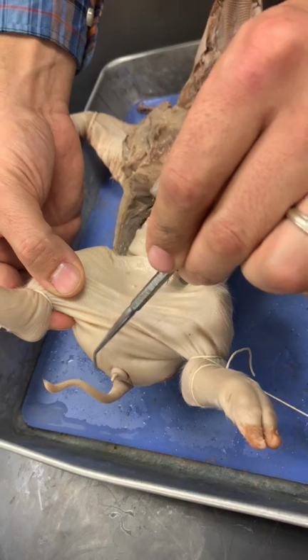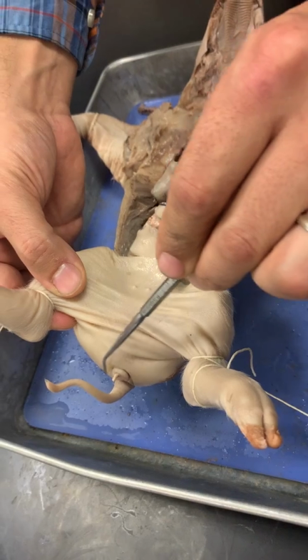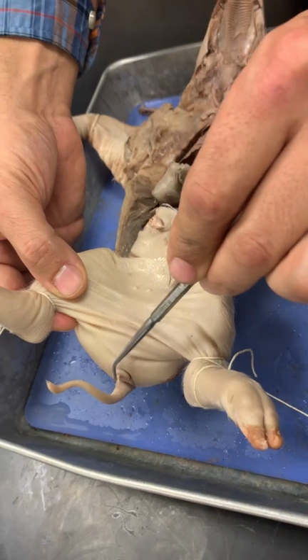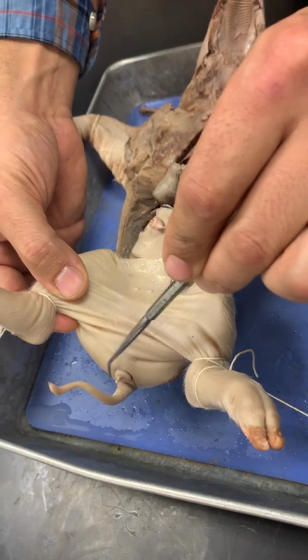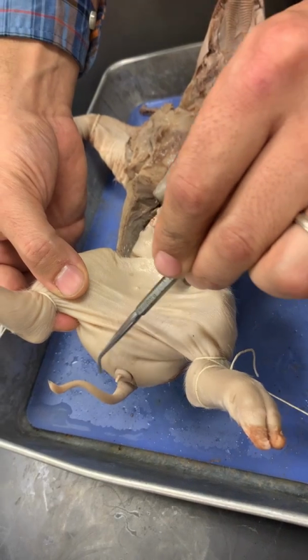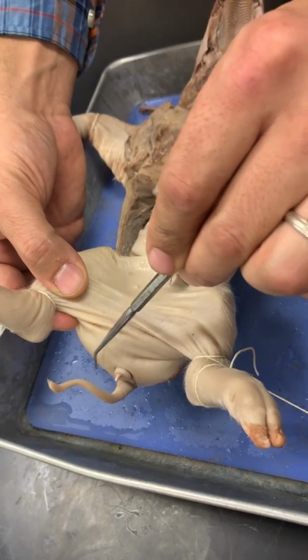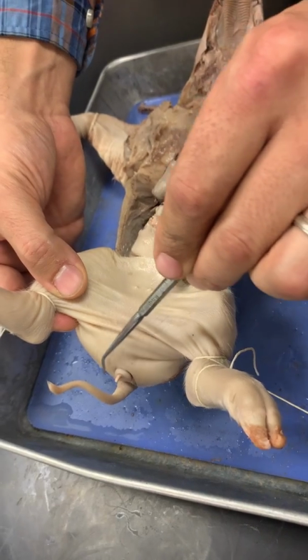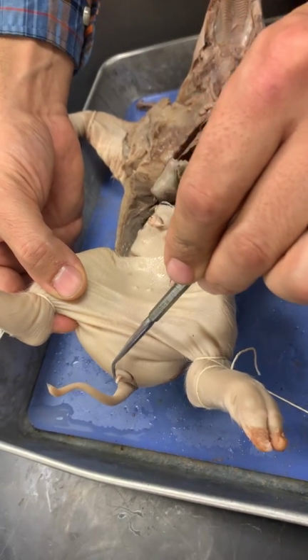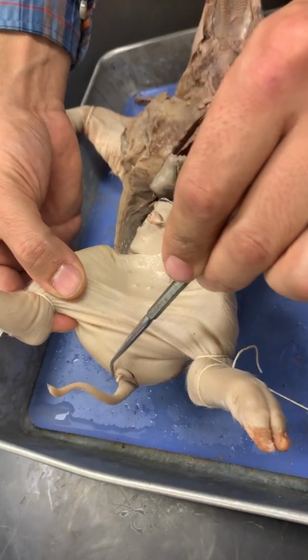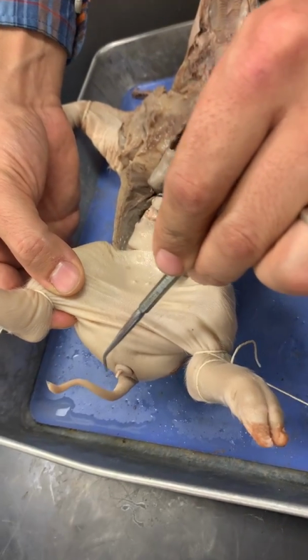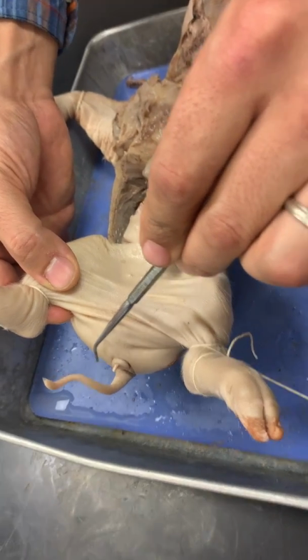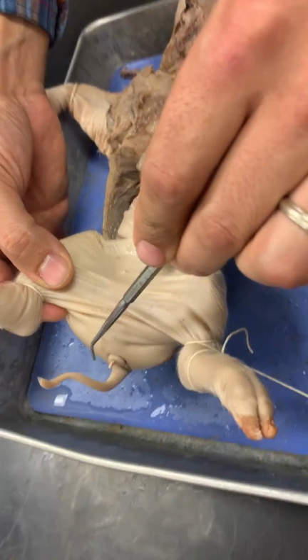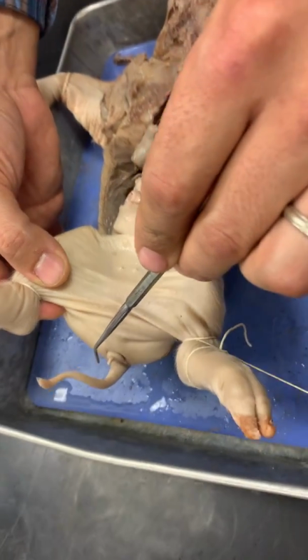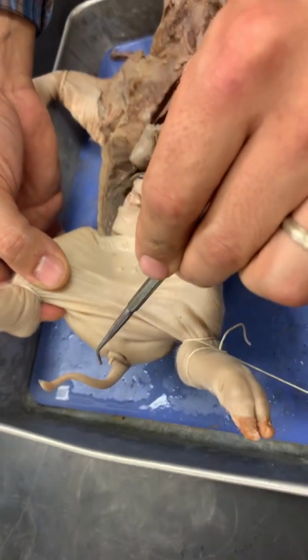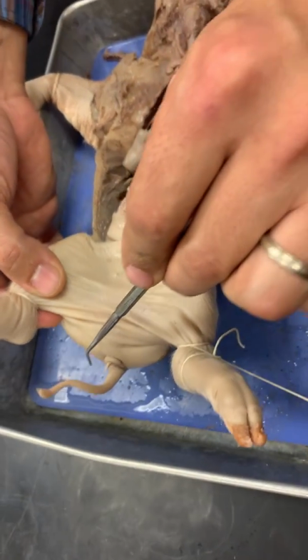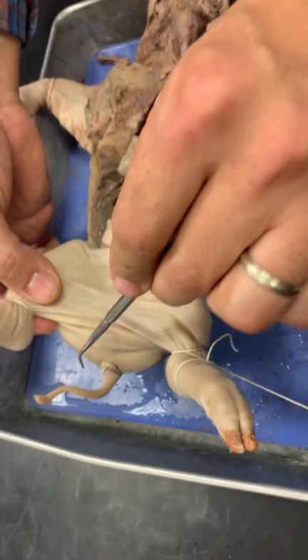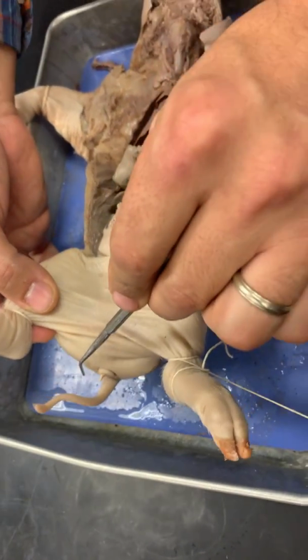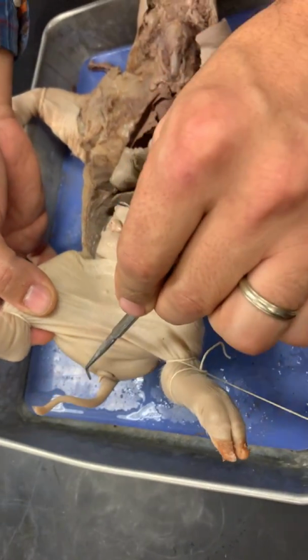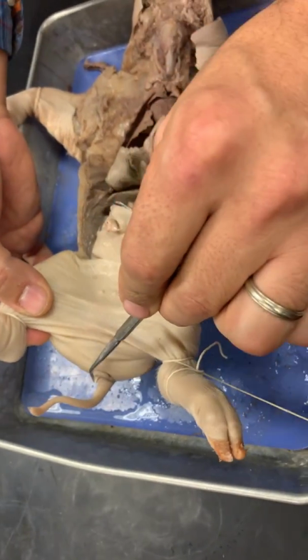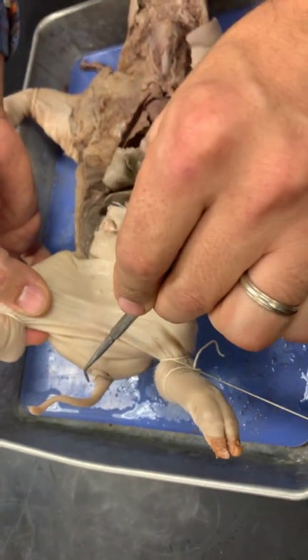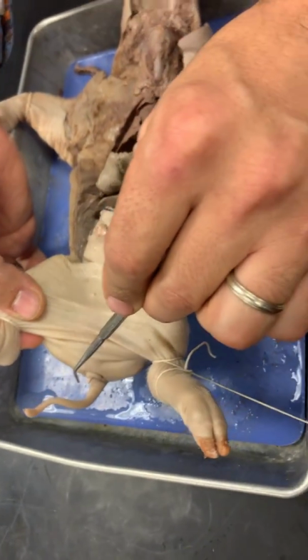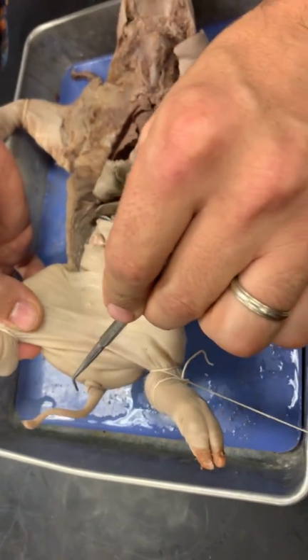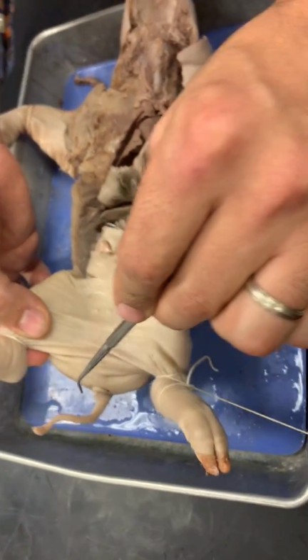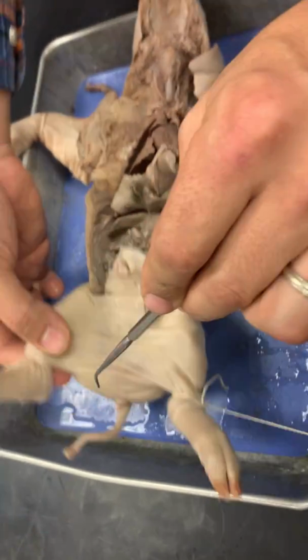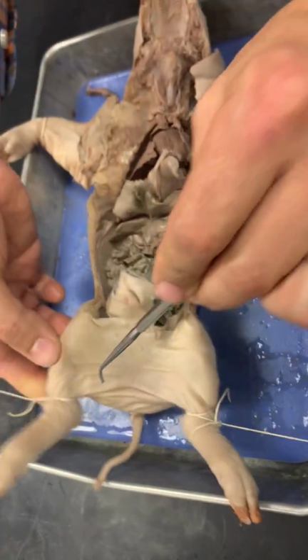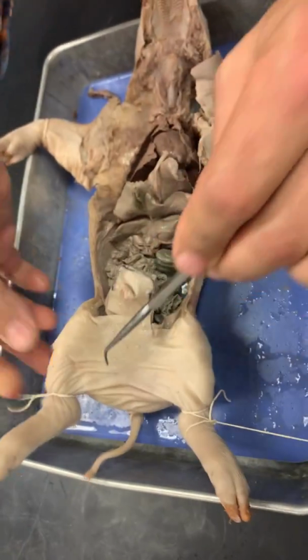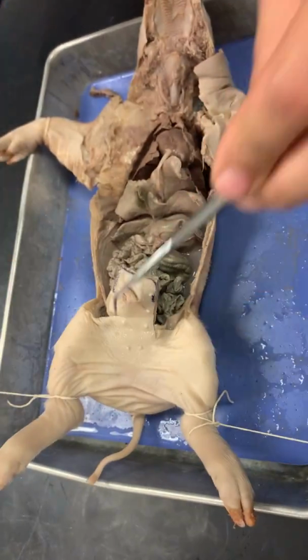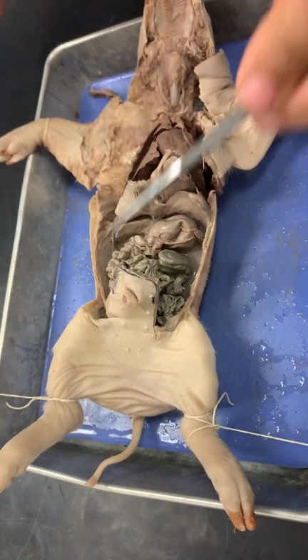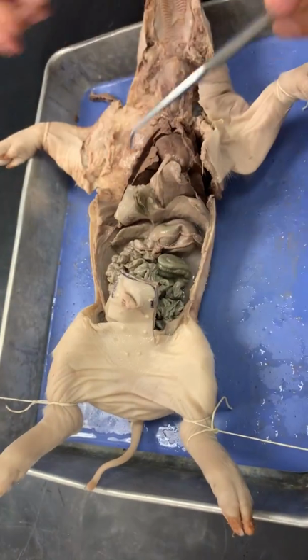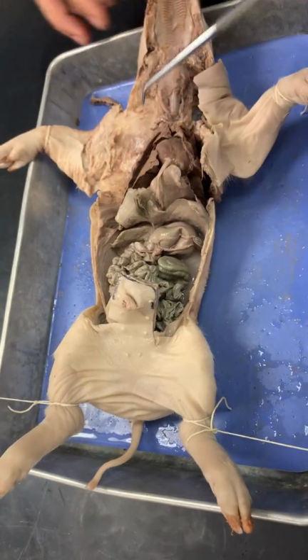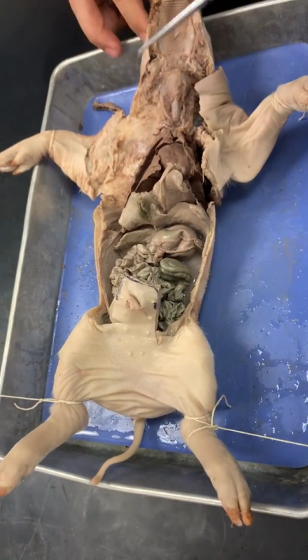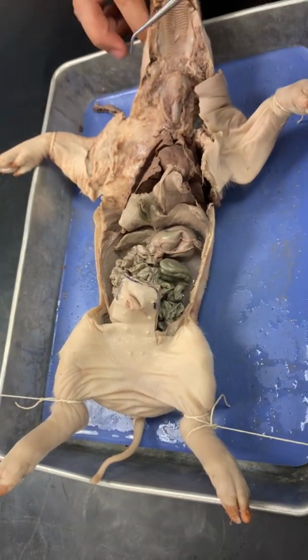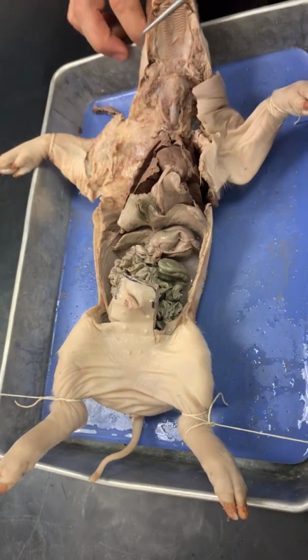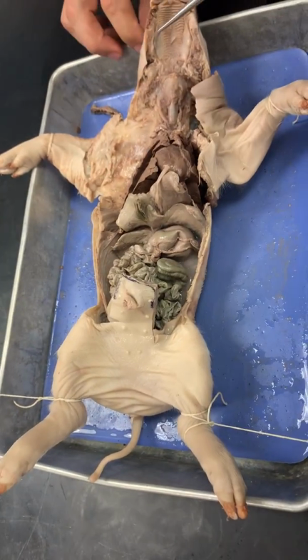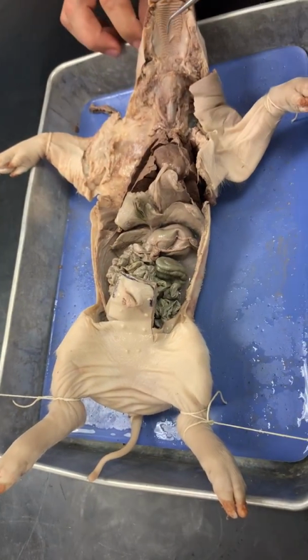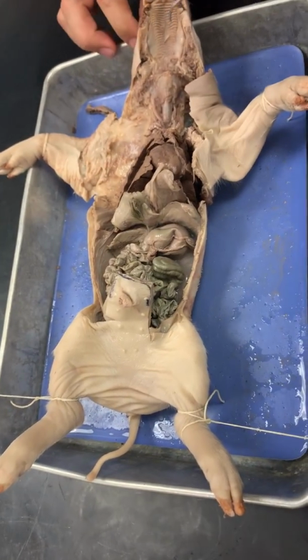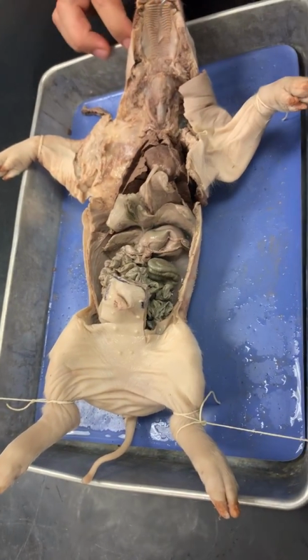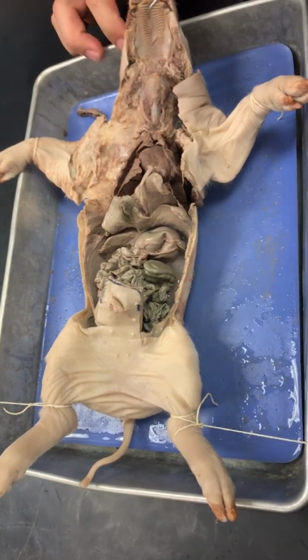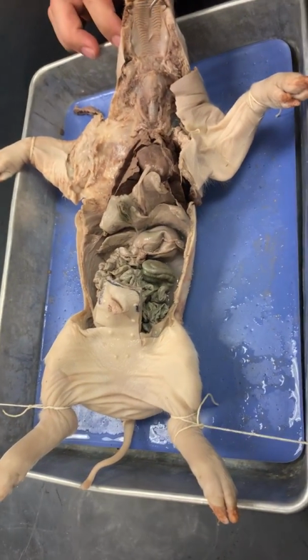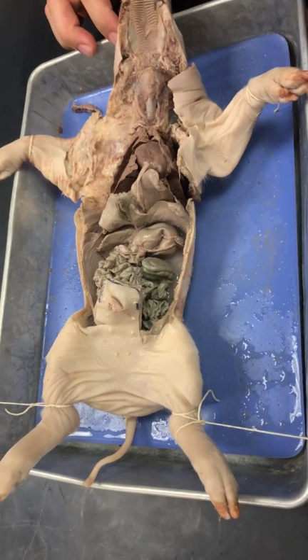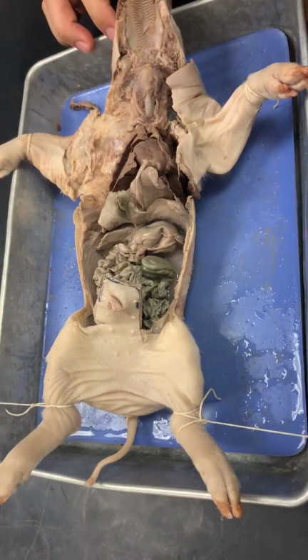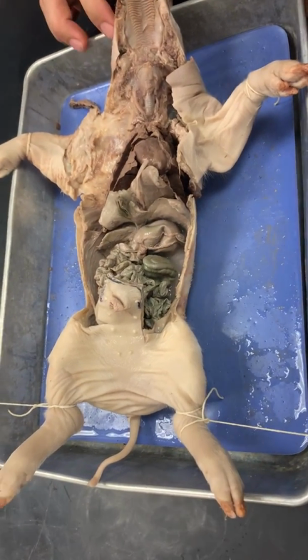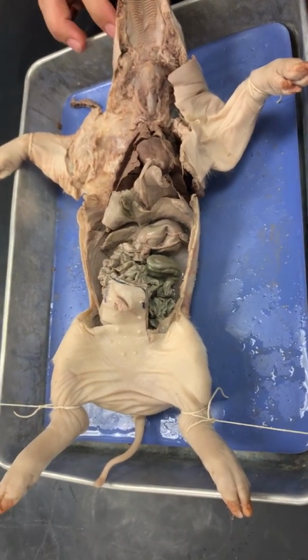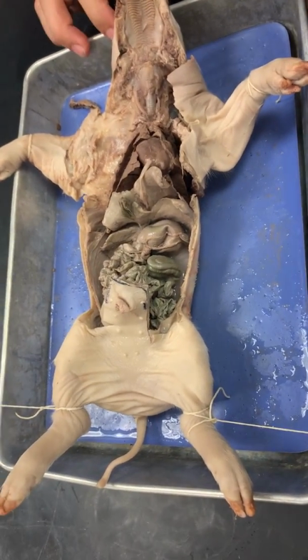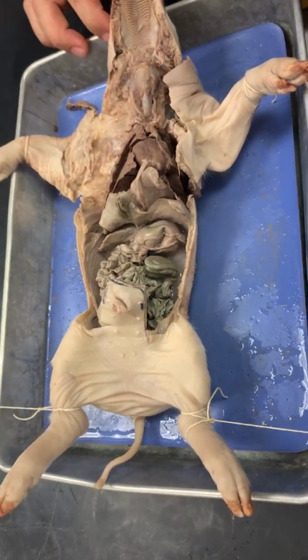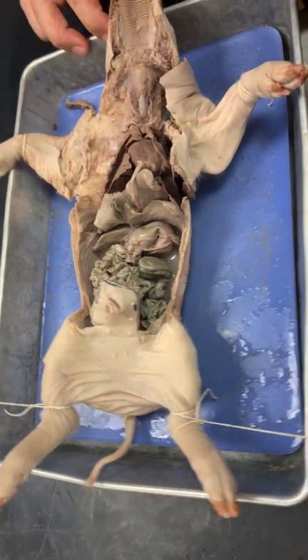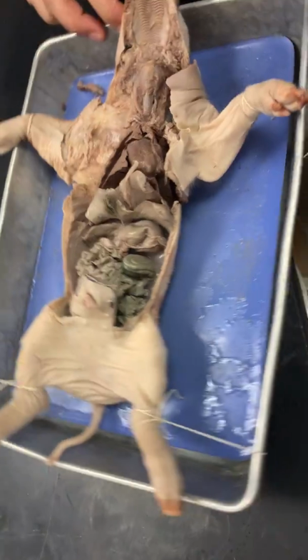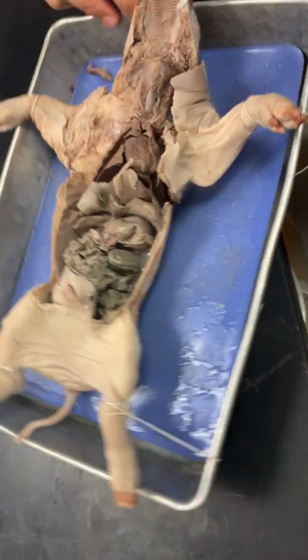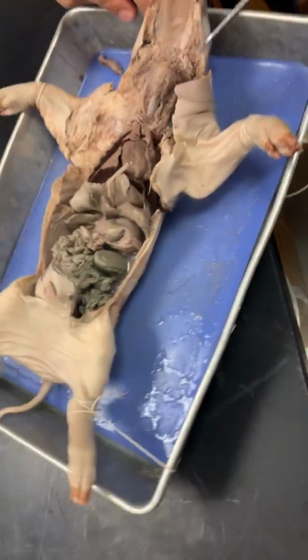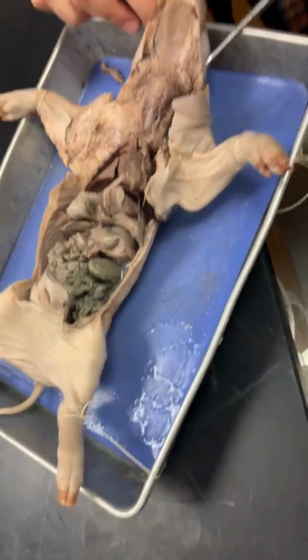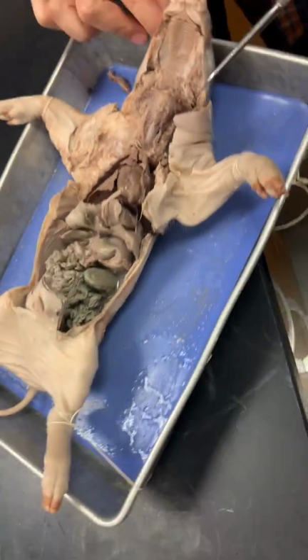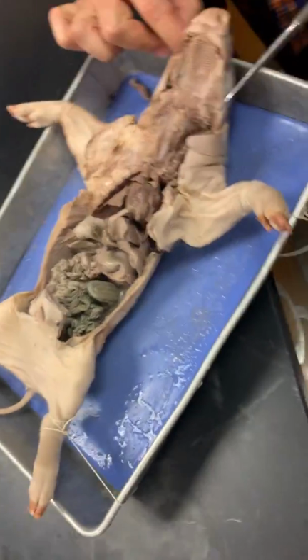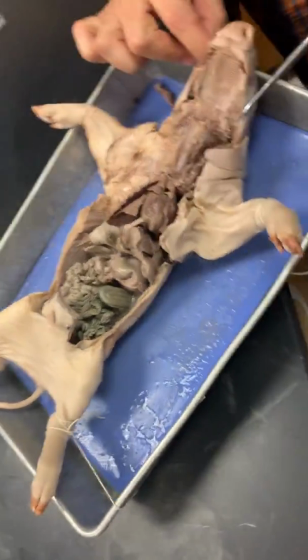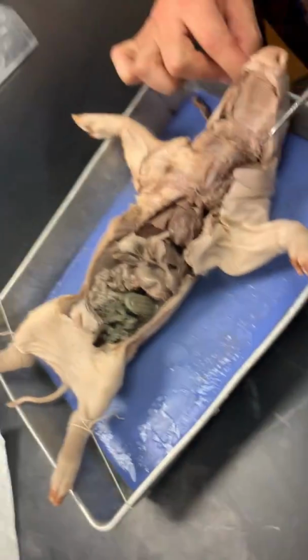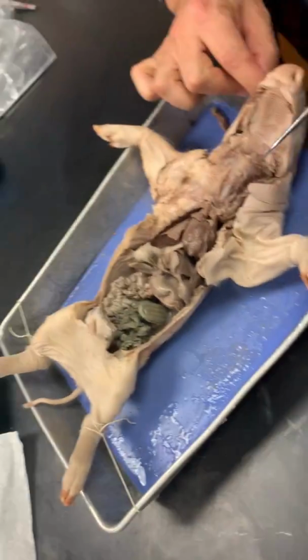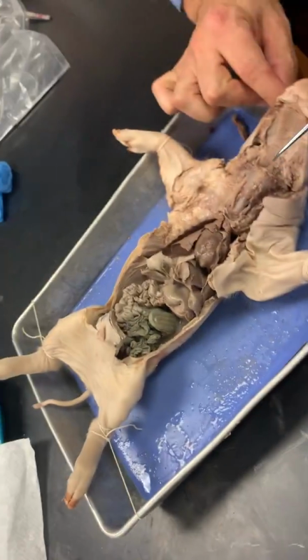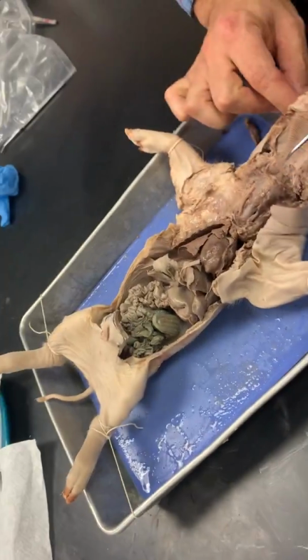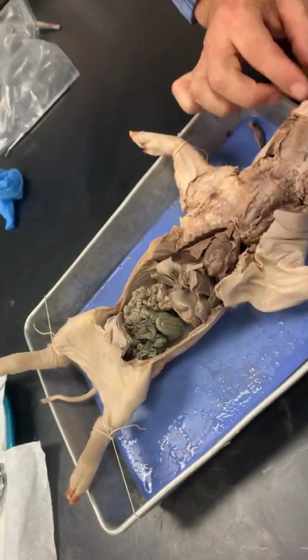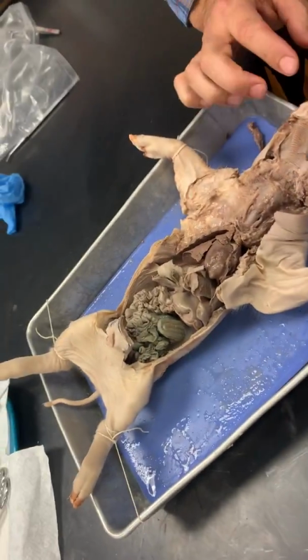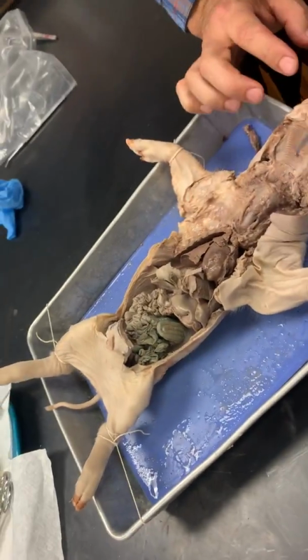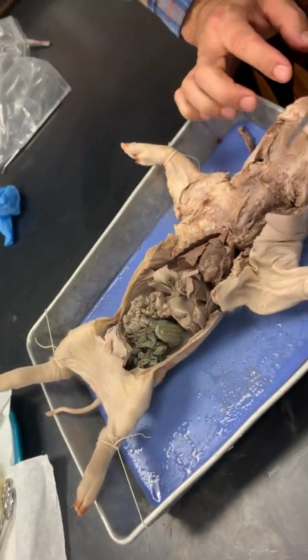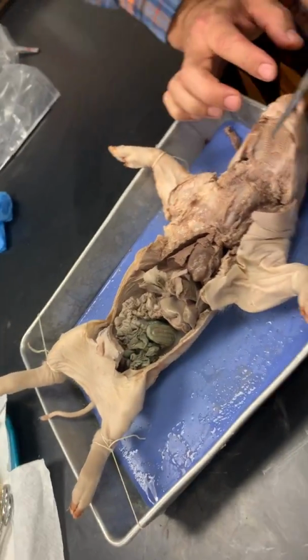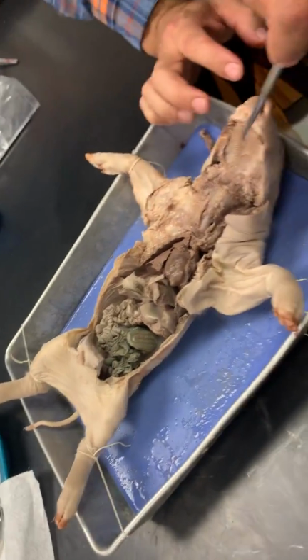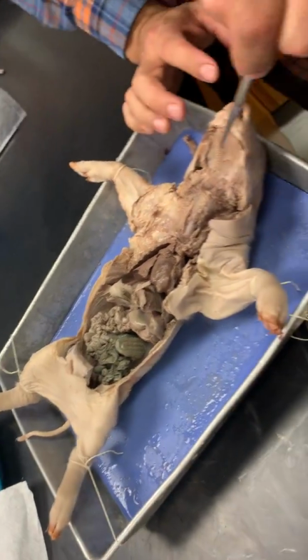Did I miss anything, you guys? Can you think of anything? Reproductive. So one more time — she's trying it this way so she can see the papilla. So one more time.